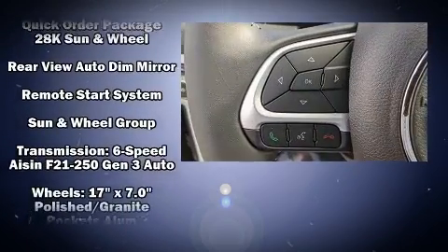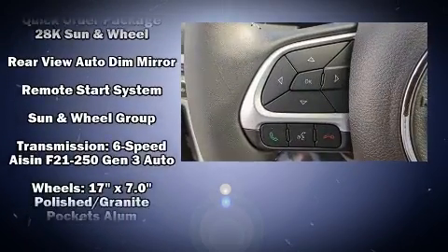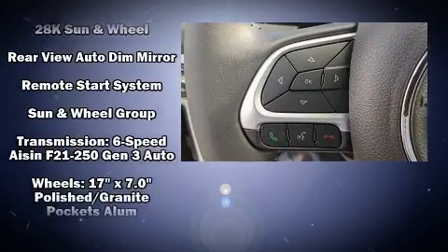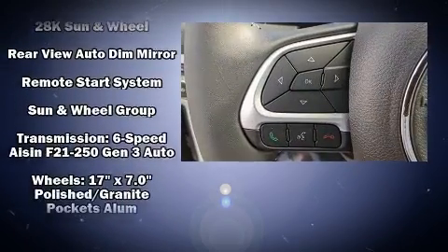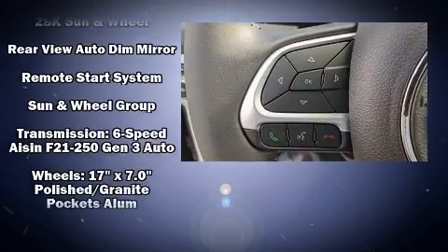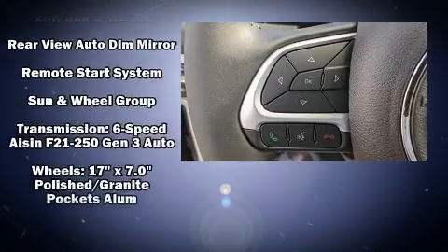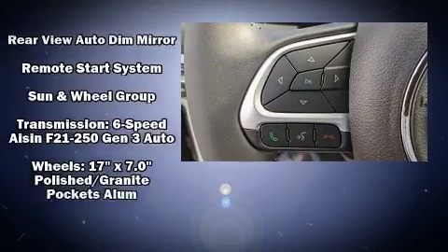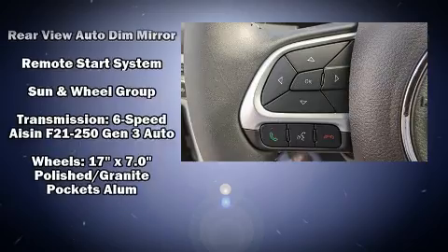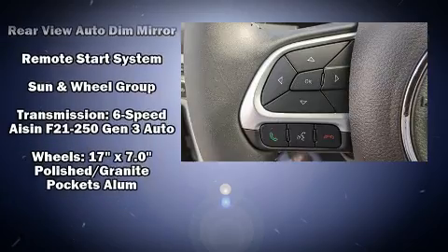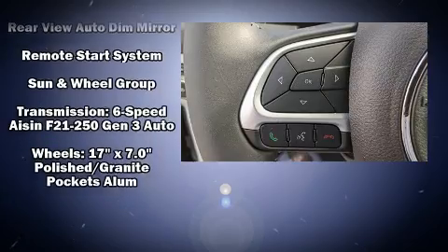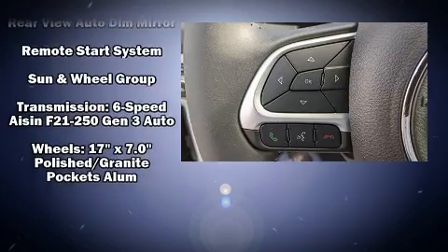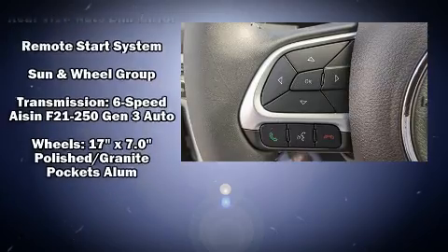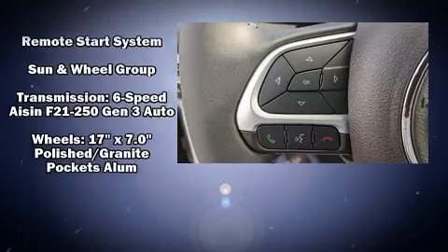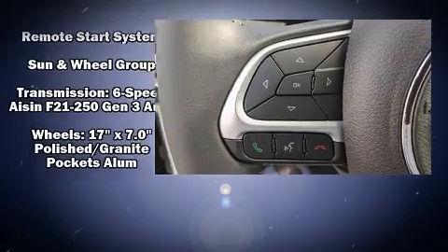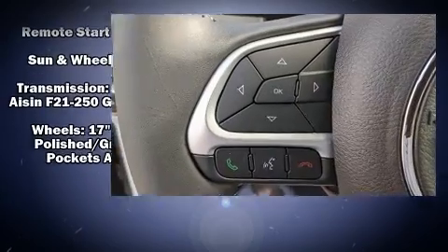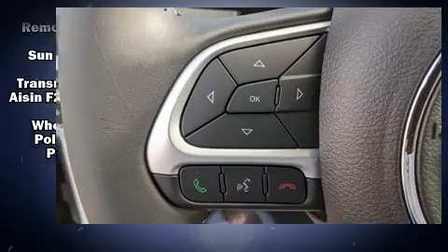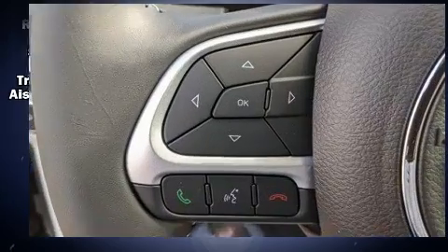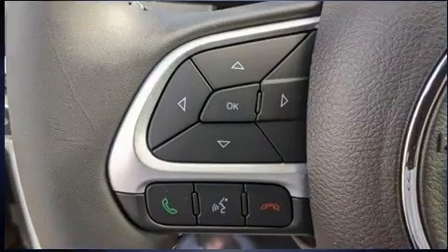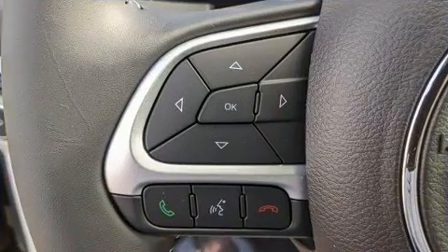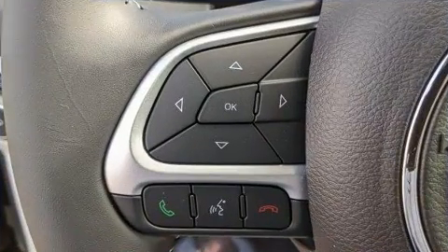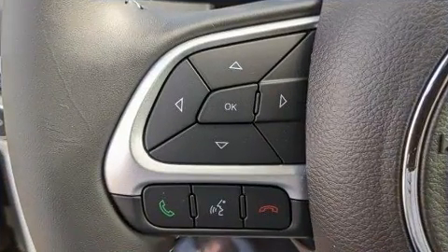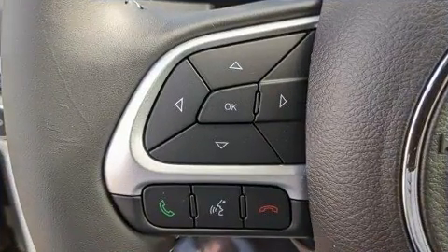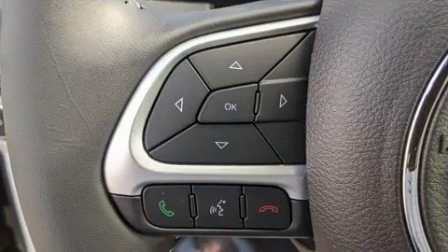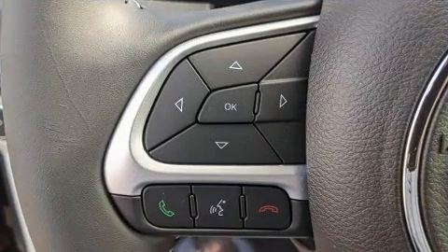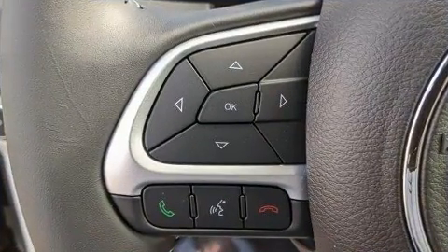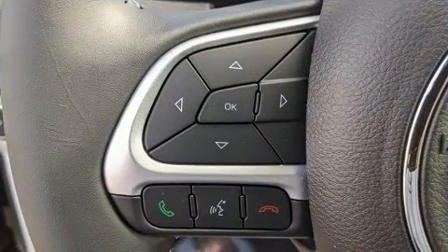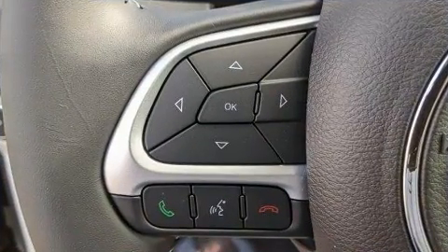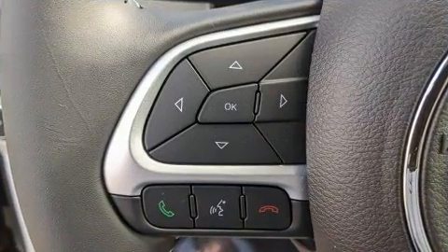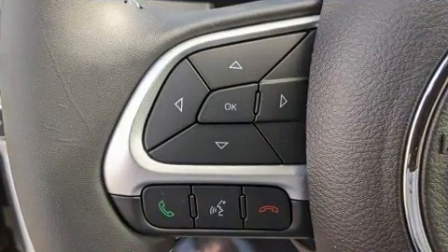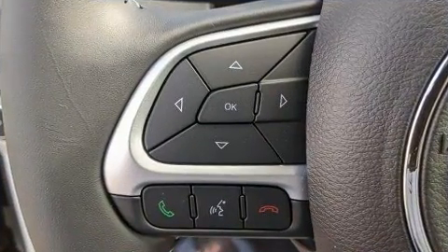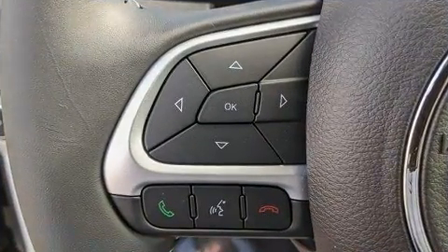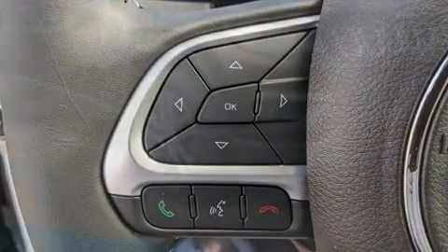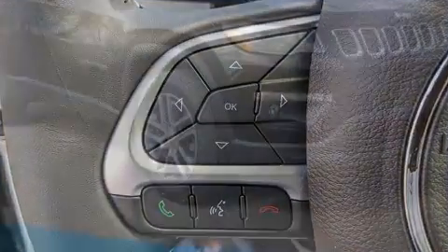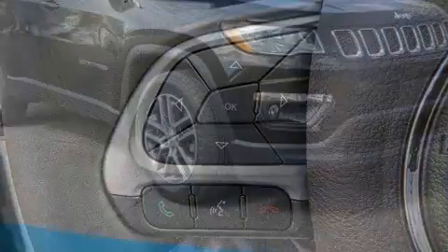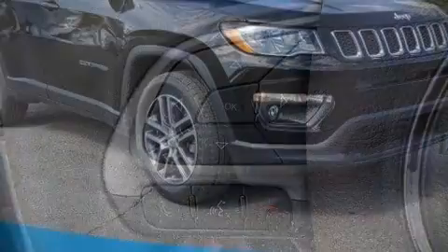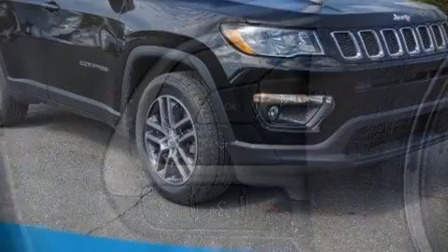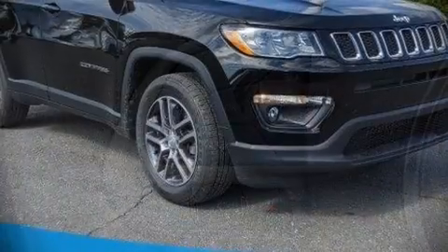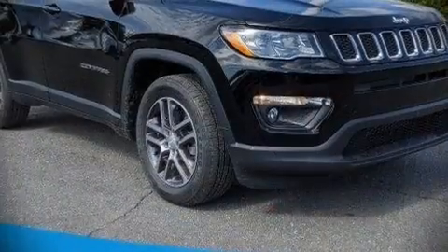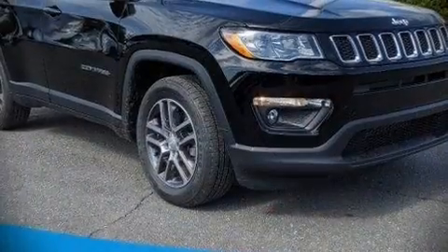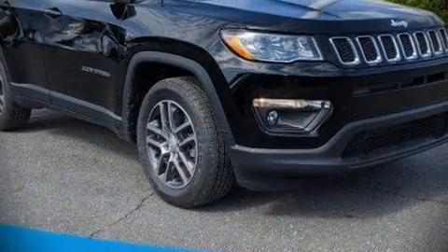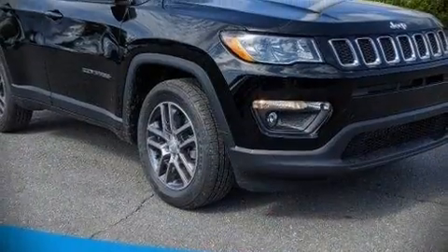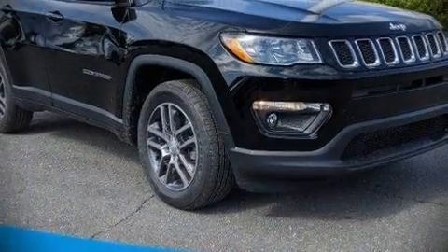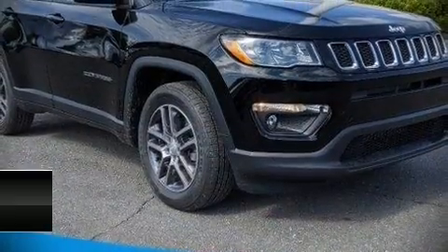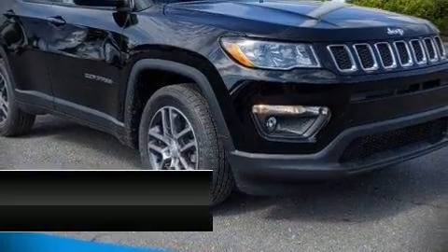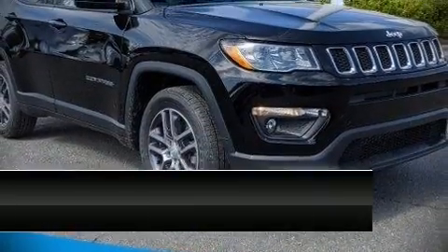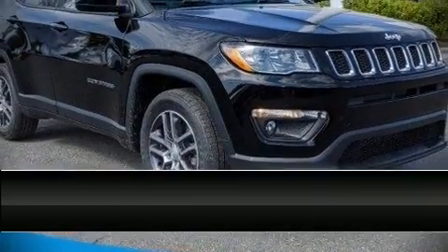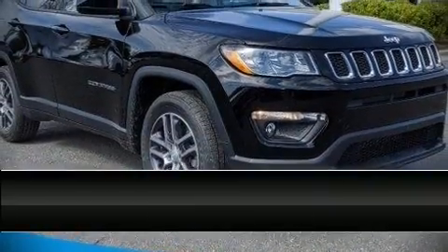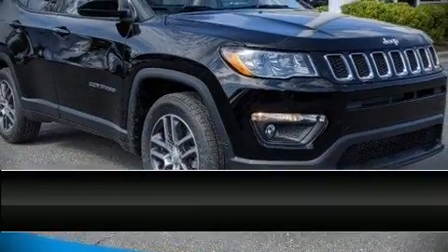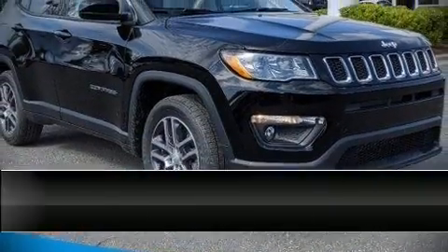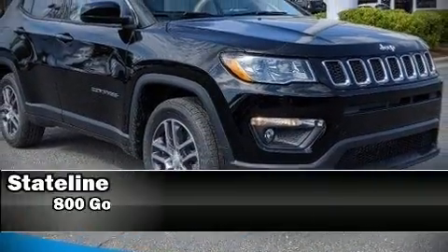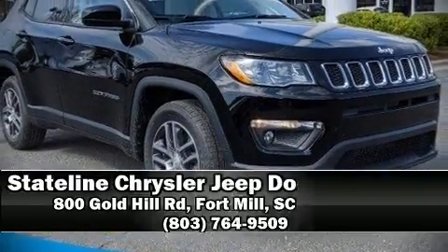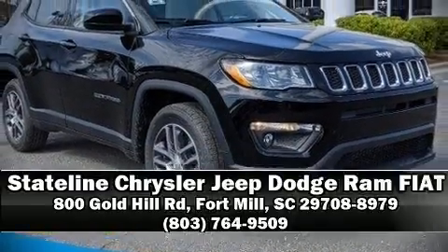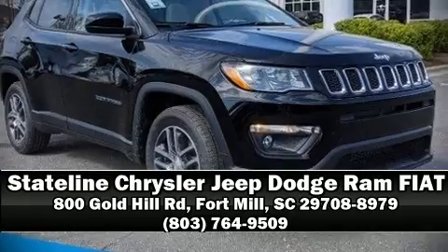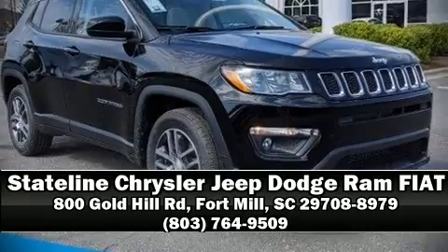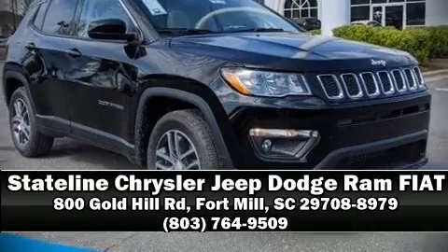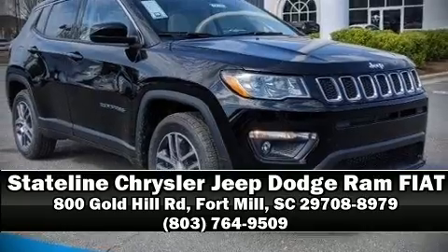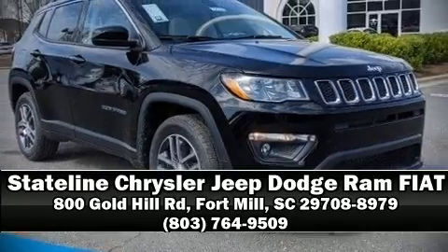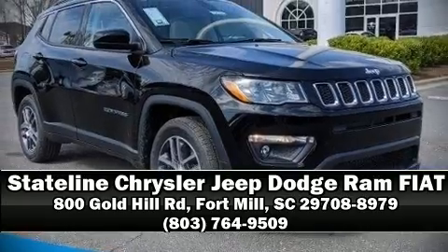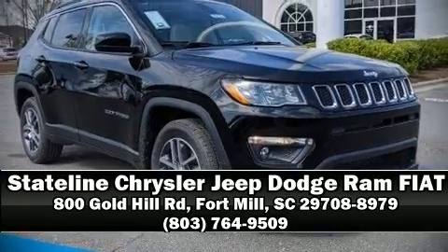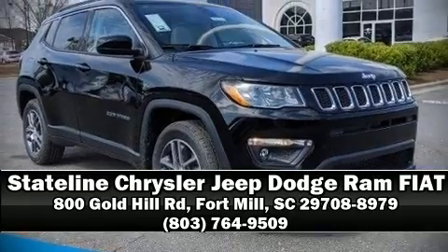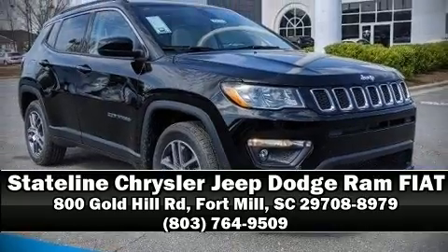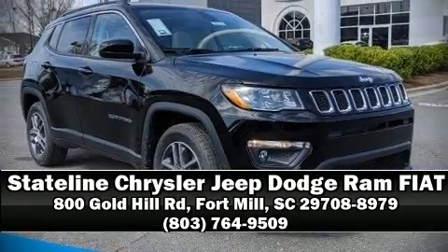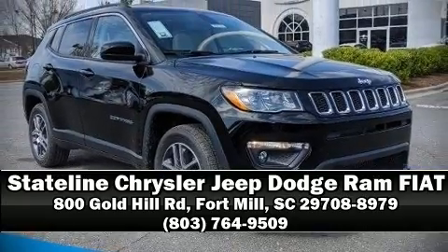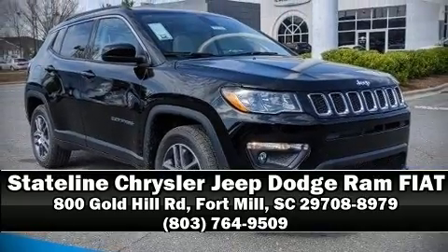Our sales staff will help you find the vehicle that you've been searching for. Stop by our dealership or give us a call for more information. We'll see you next time.